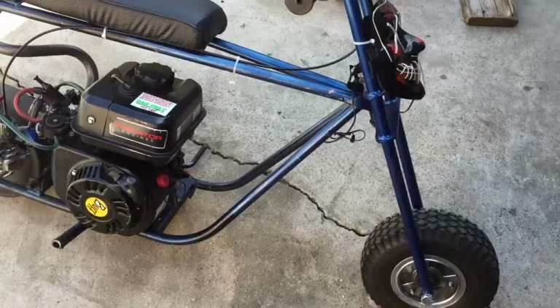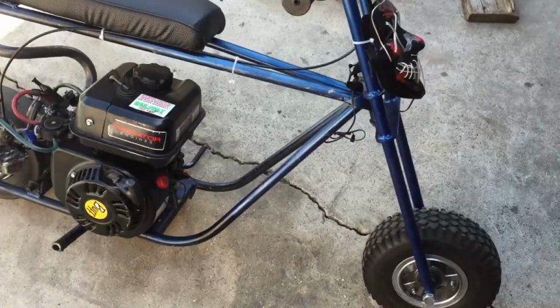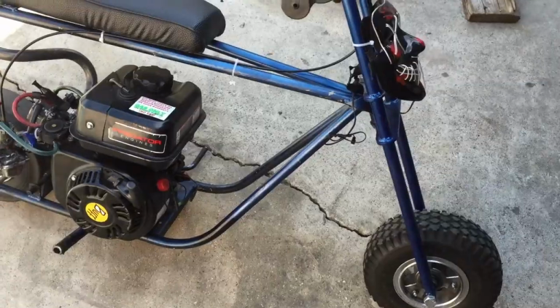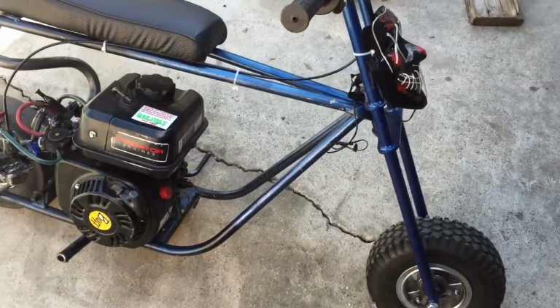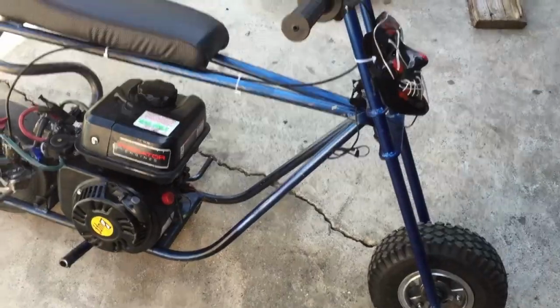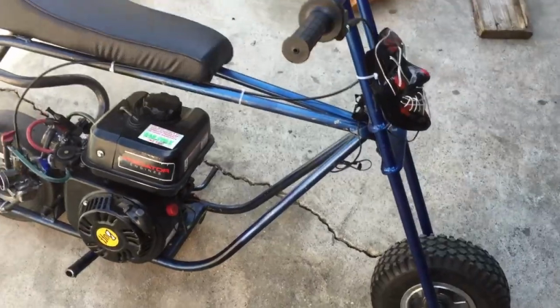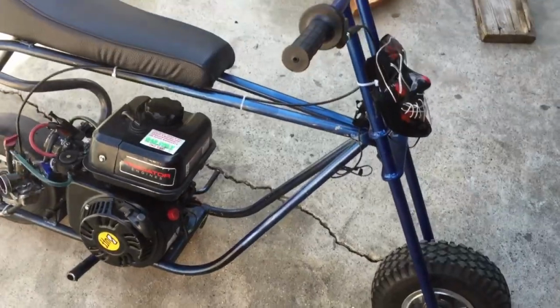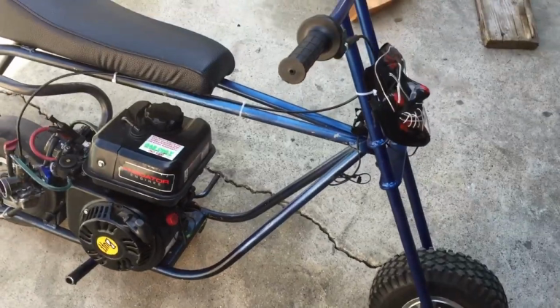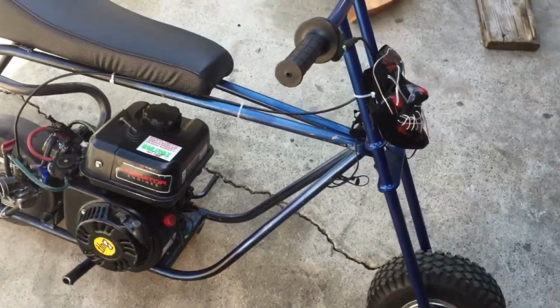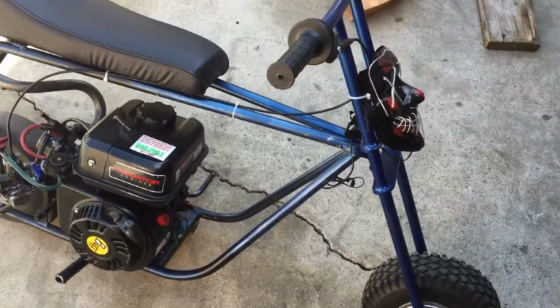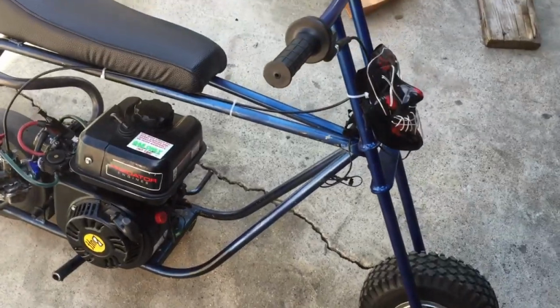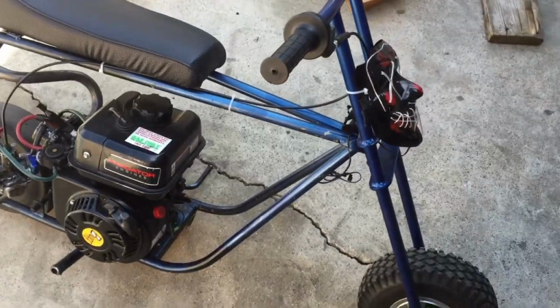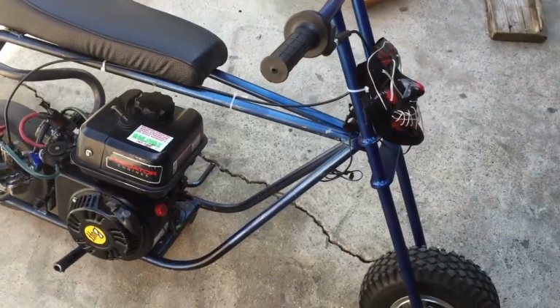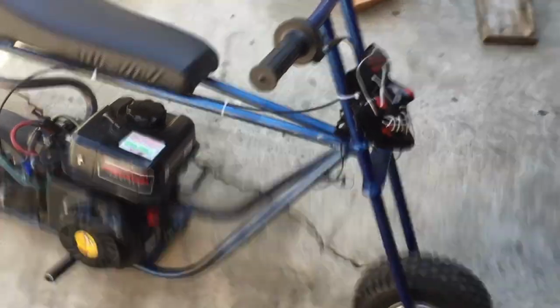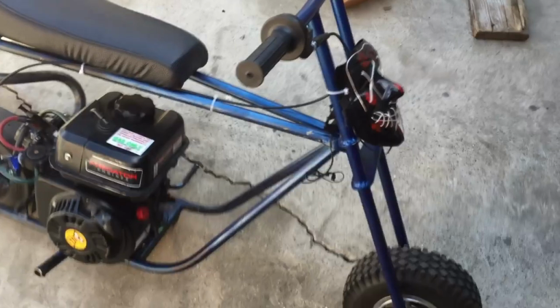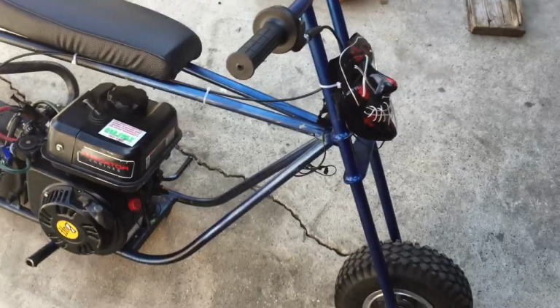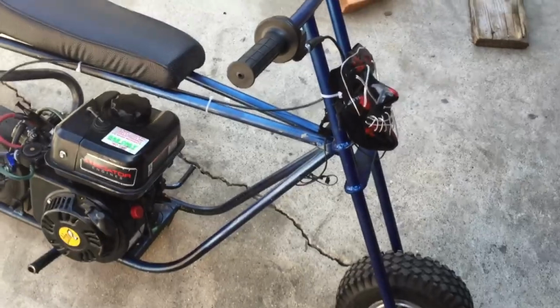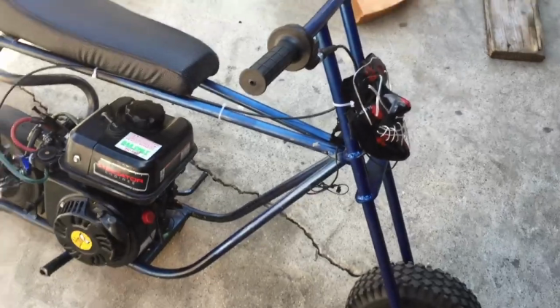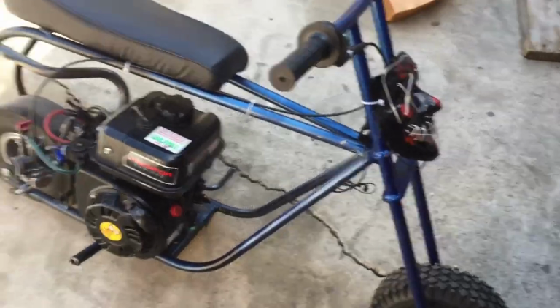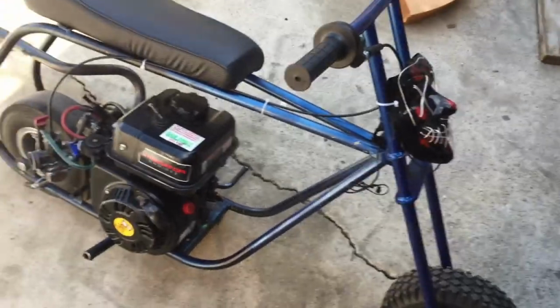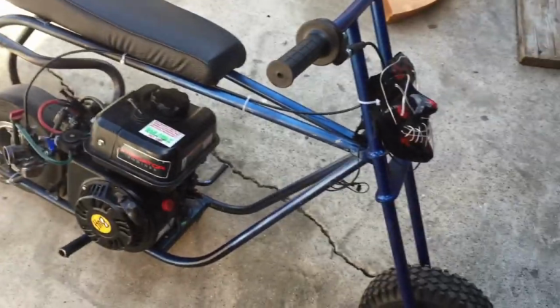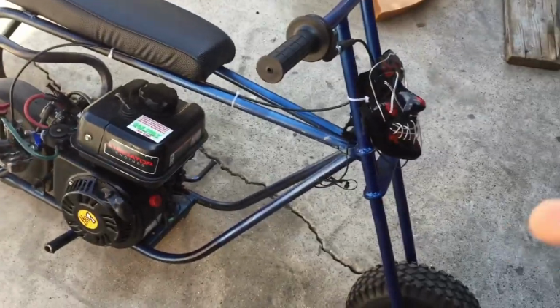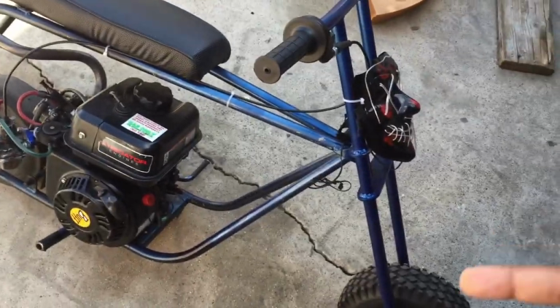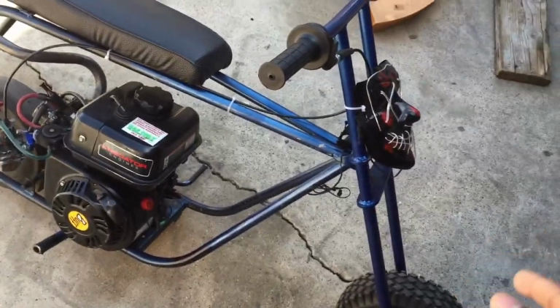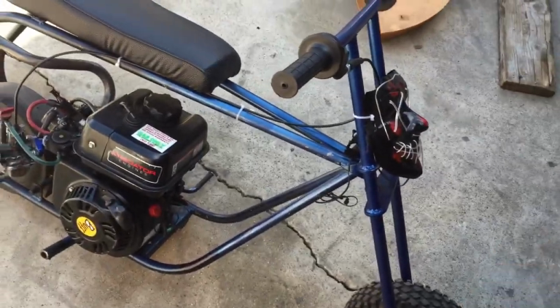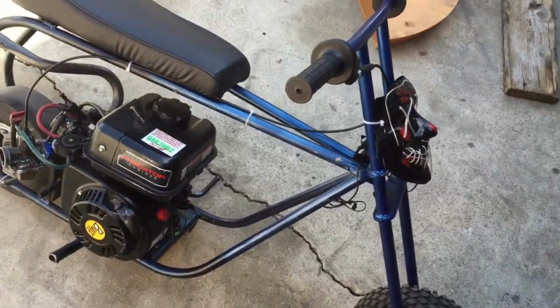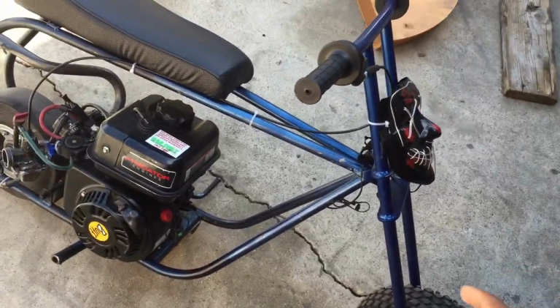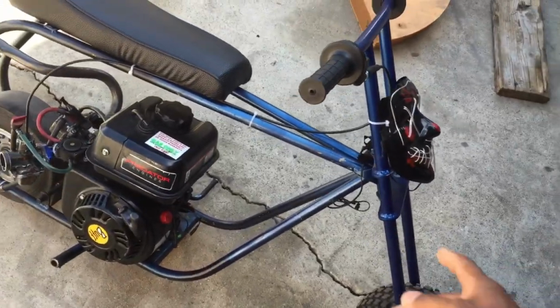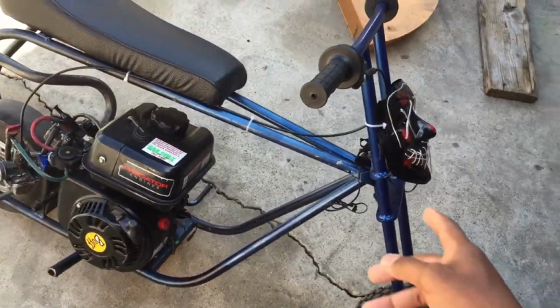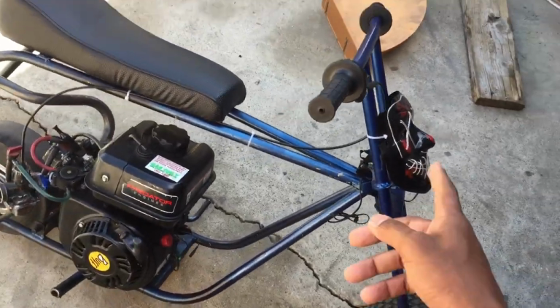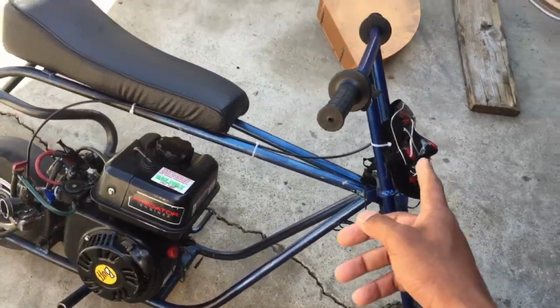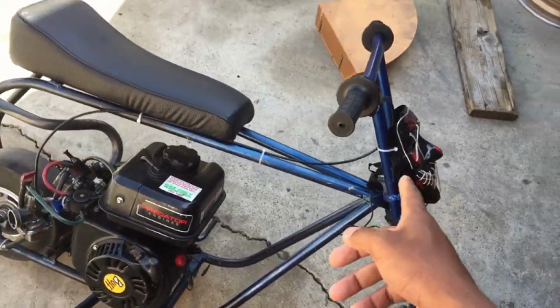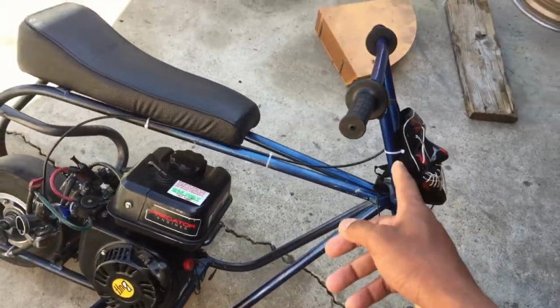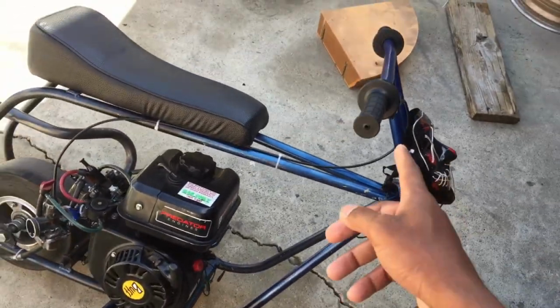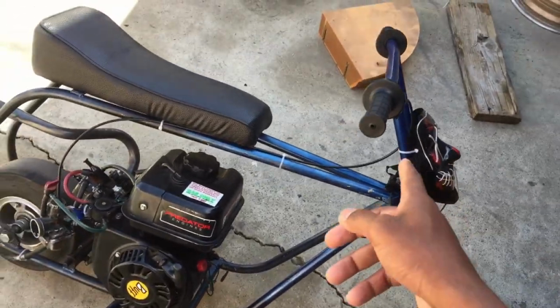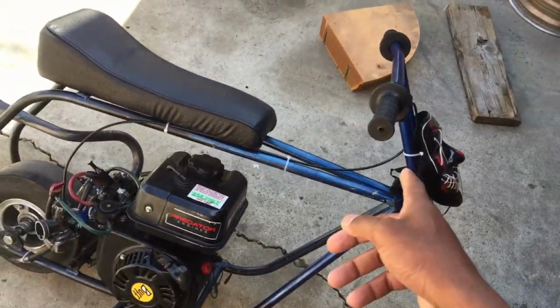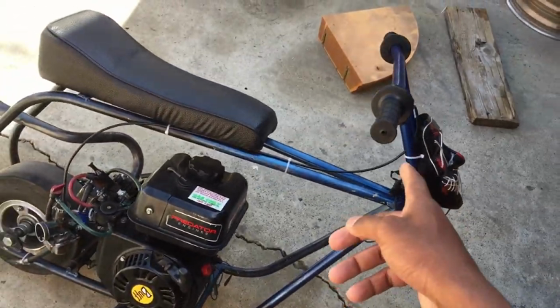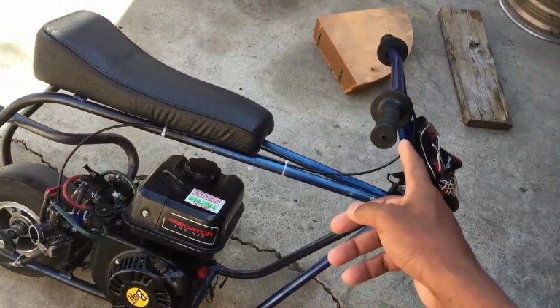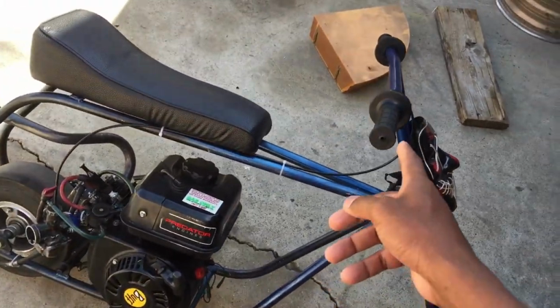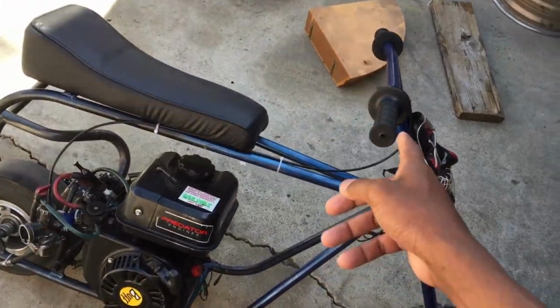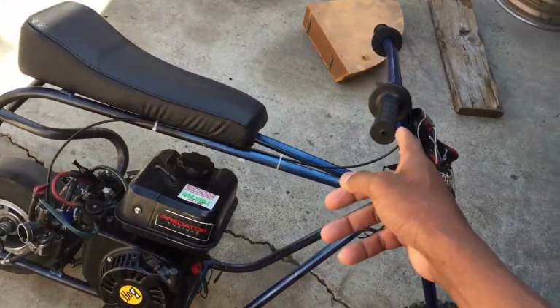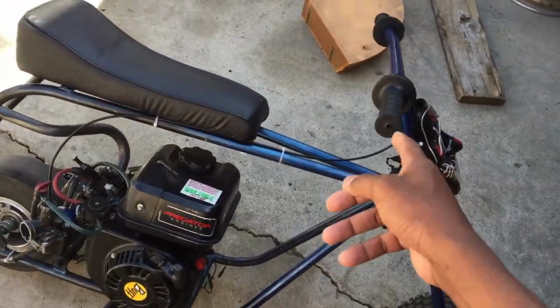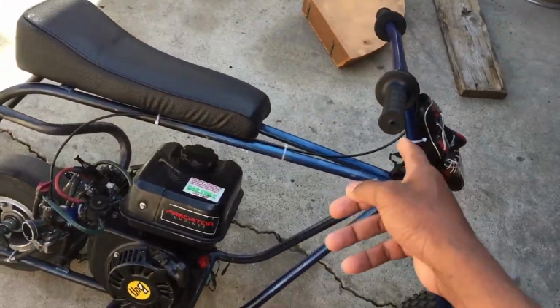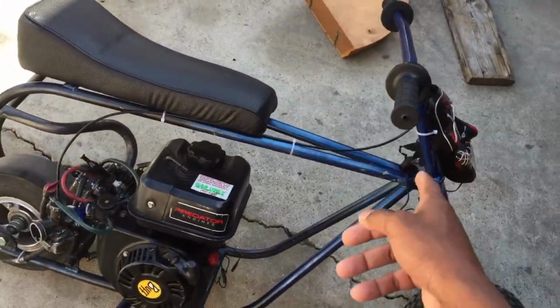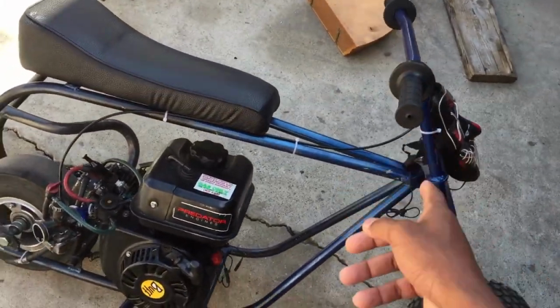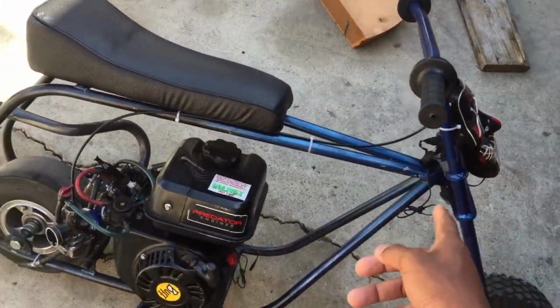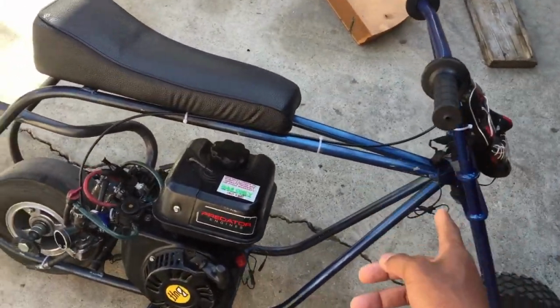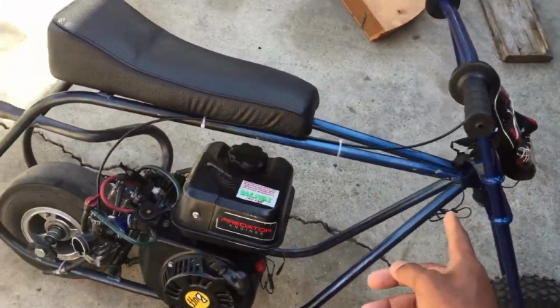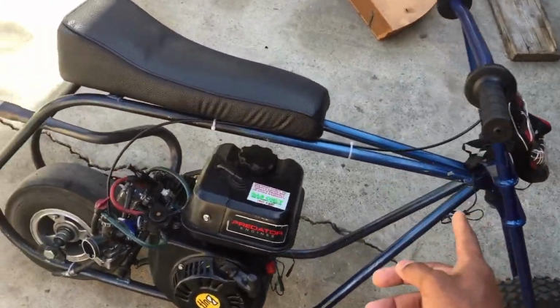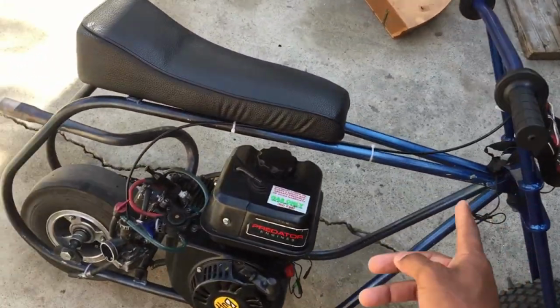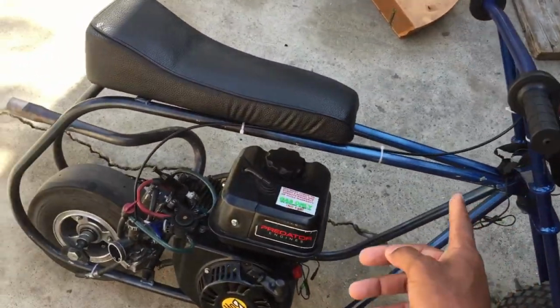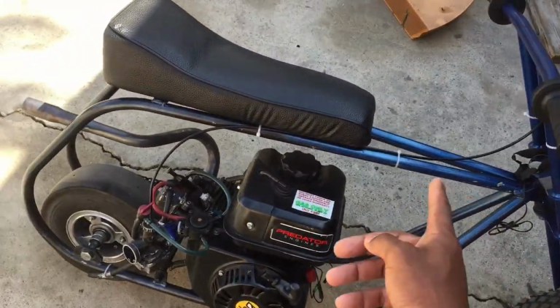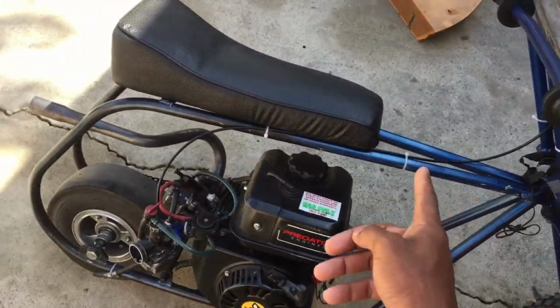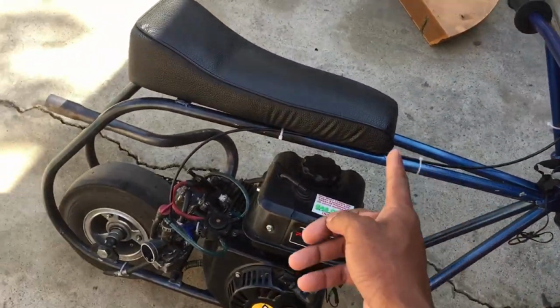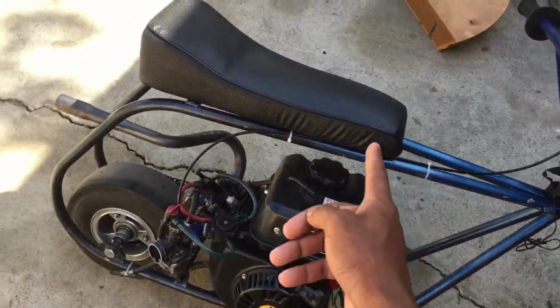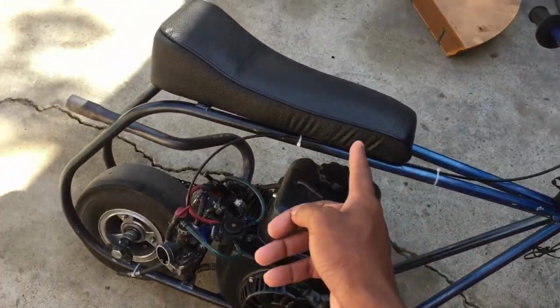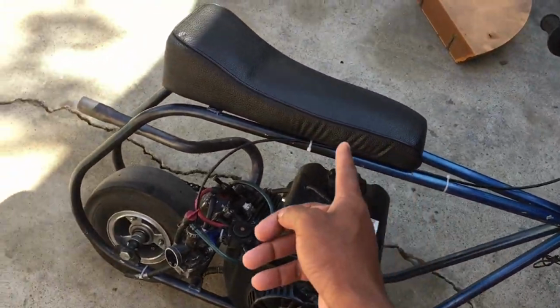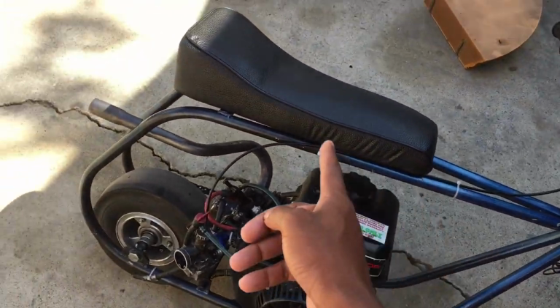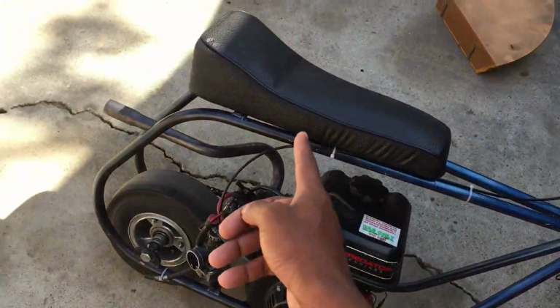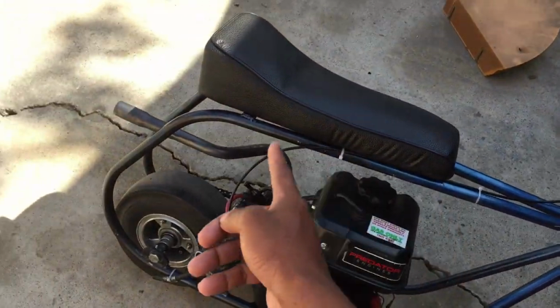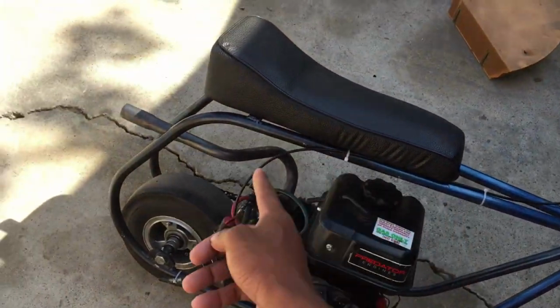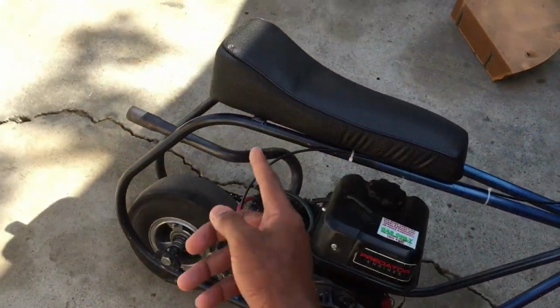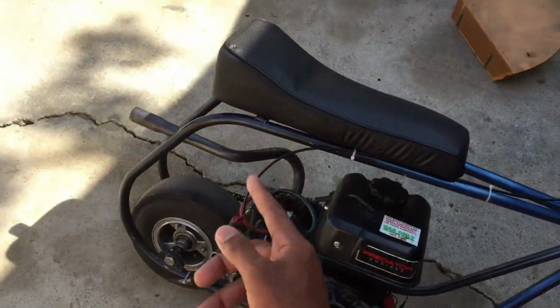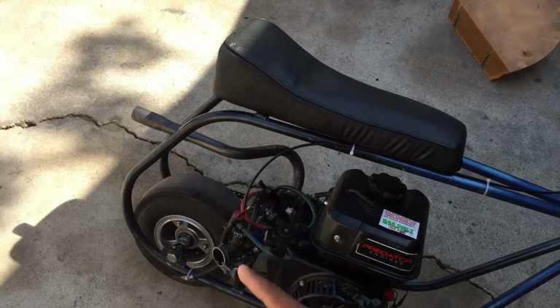The color scheme — I almost forgot about that. I got a sparkle blue that fades into black.